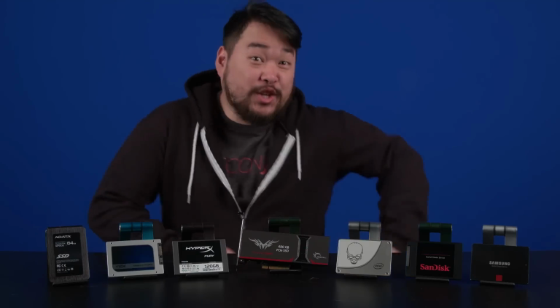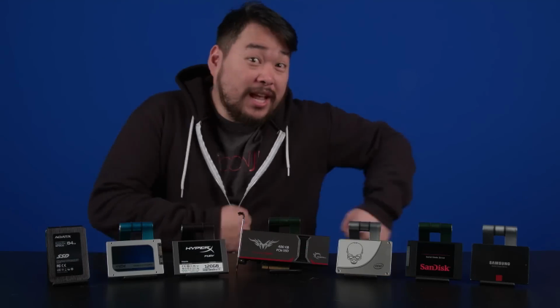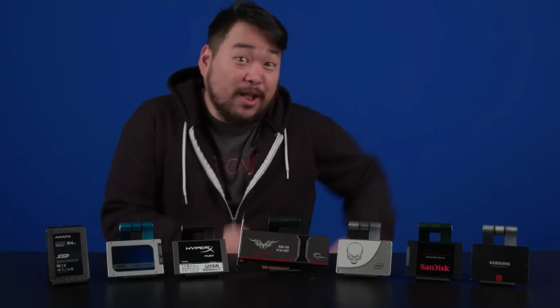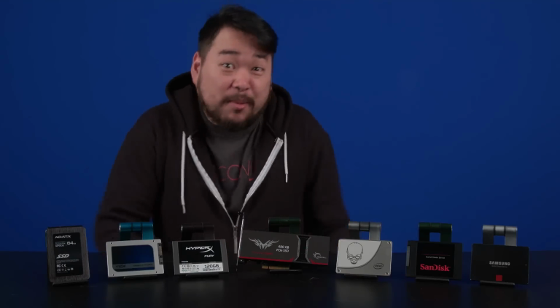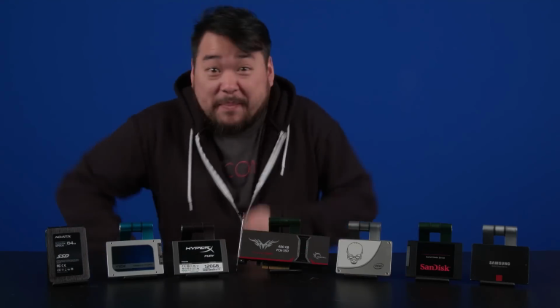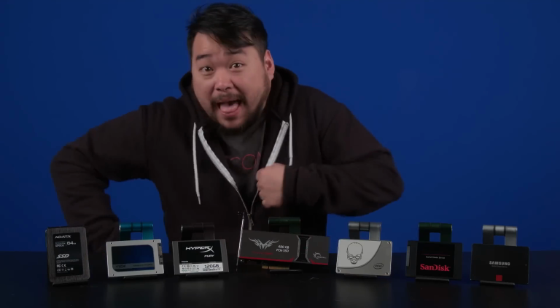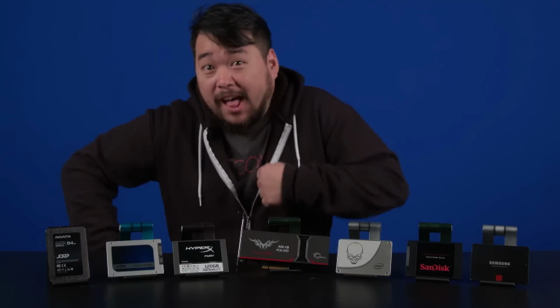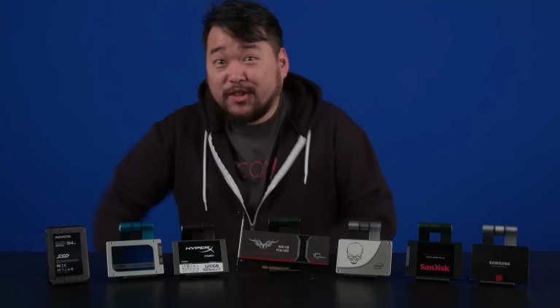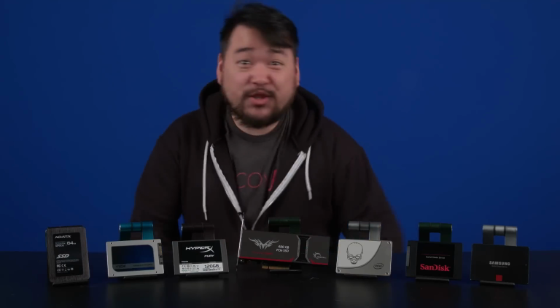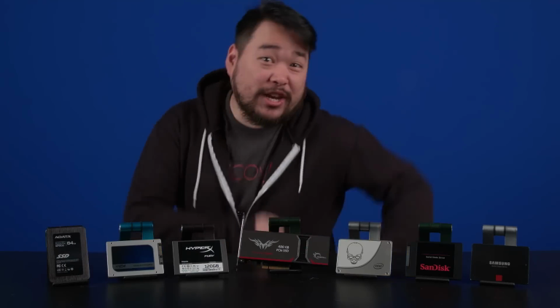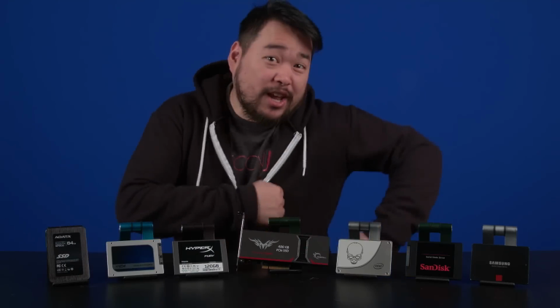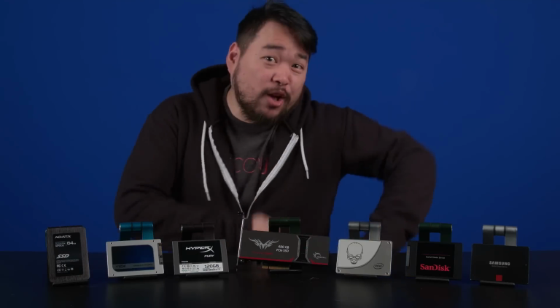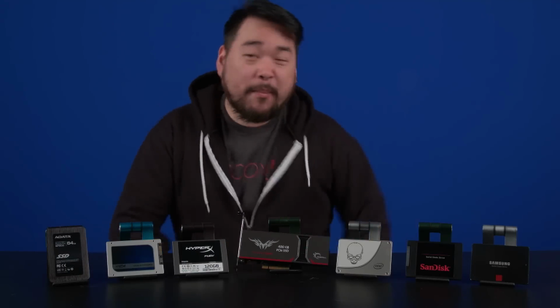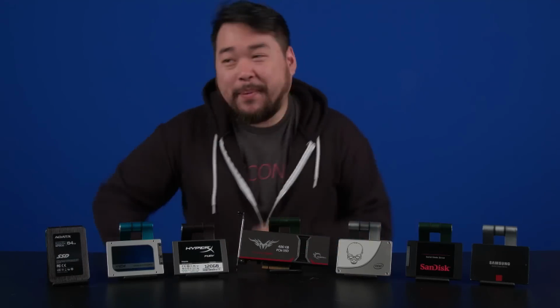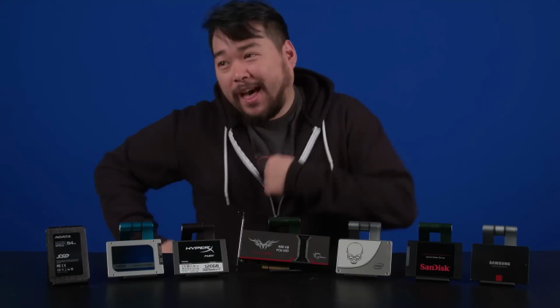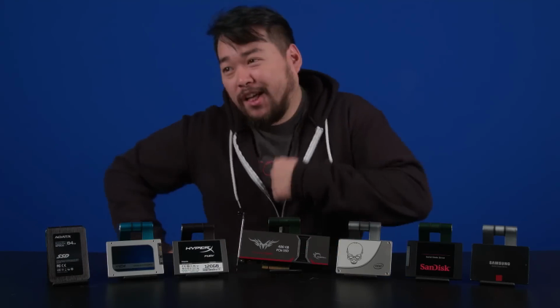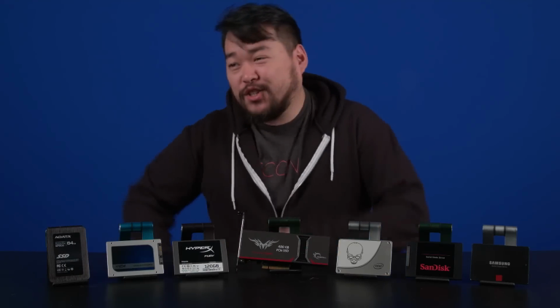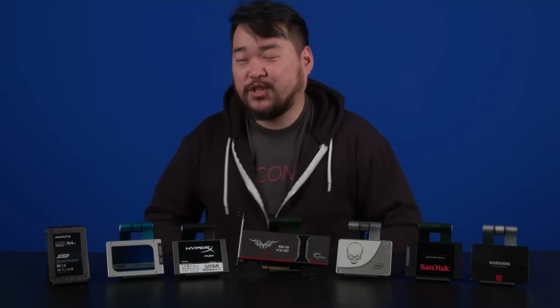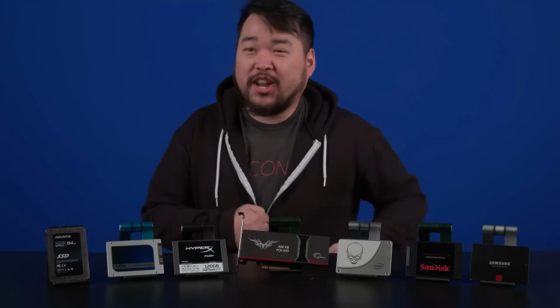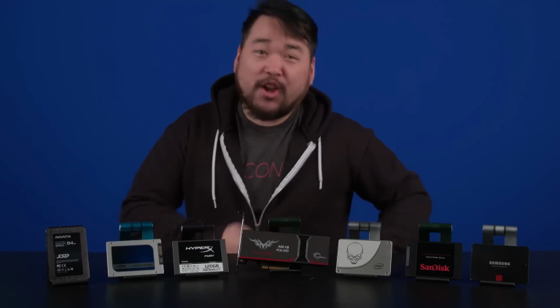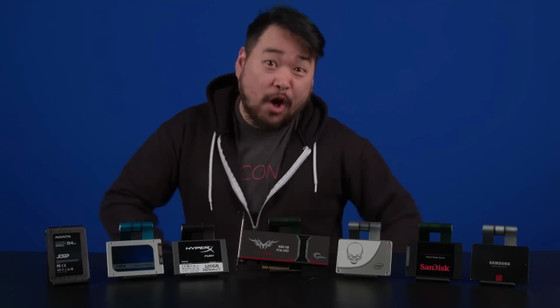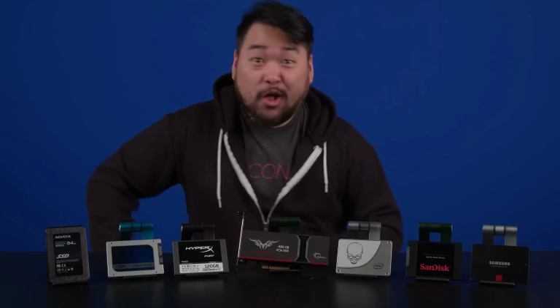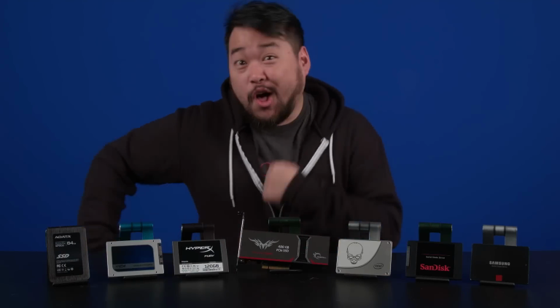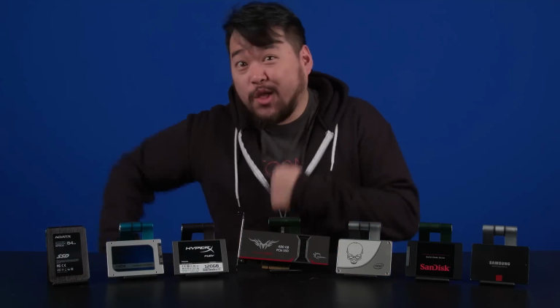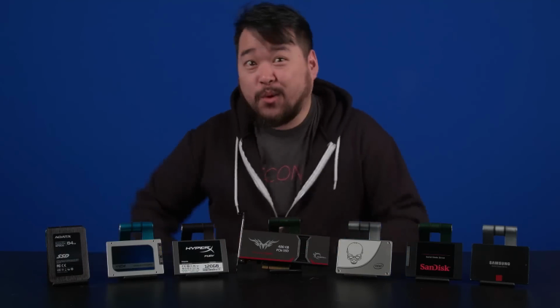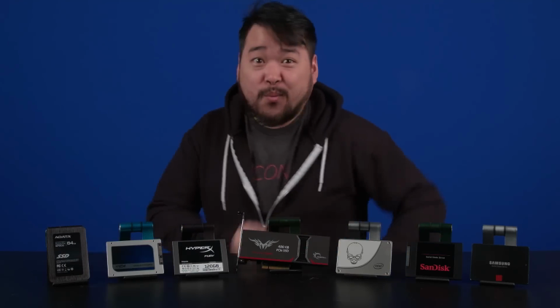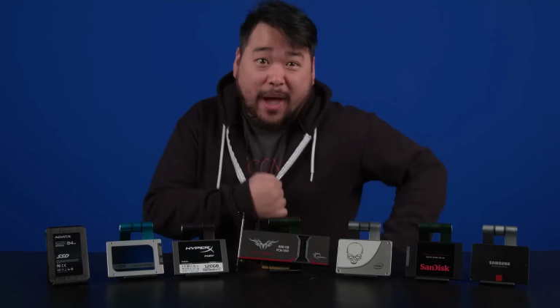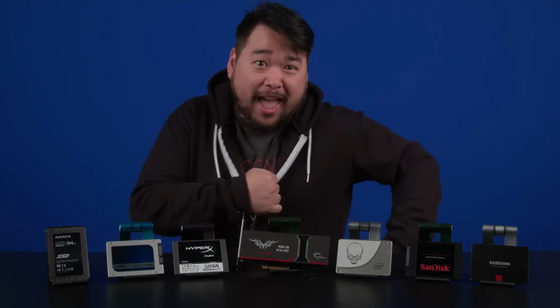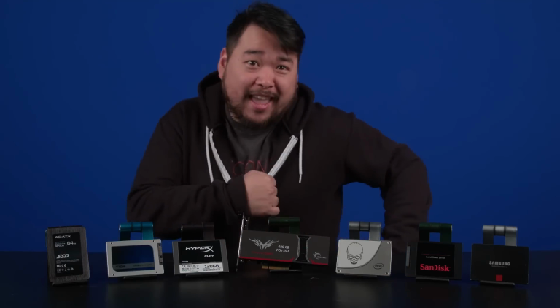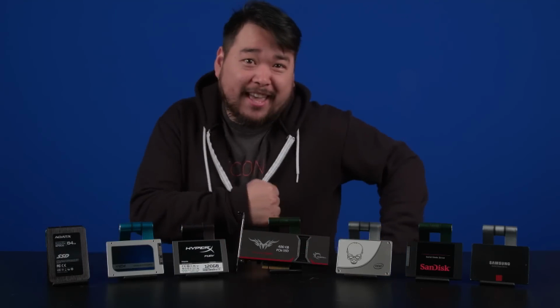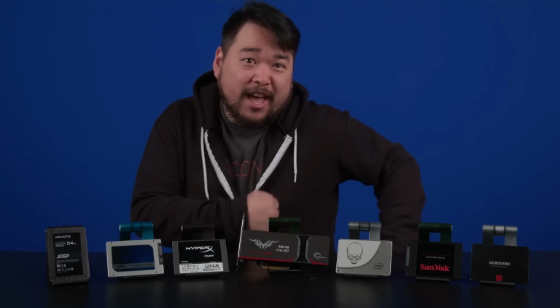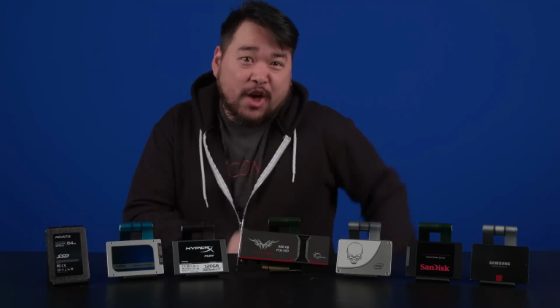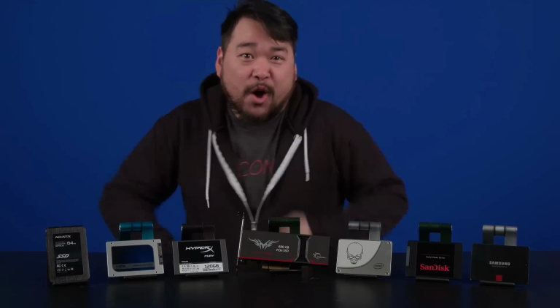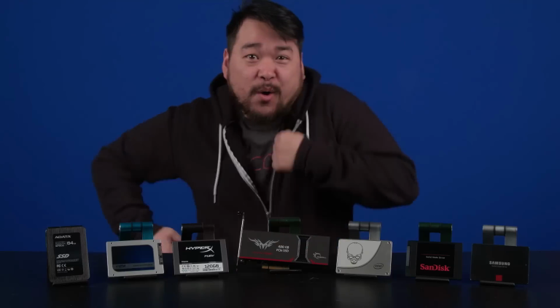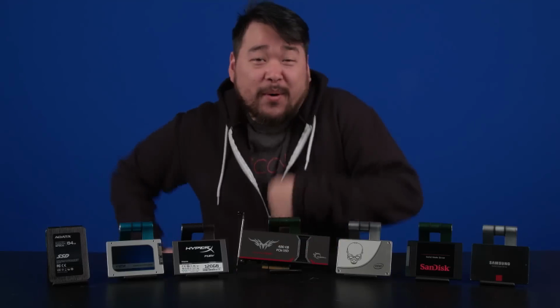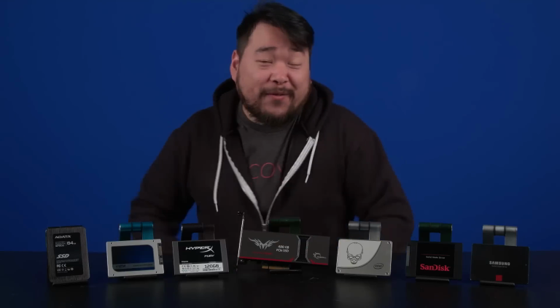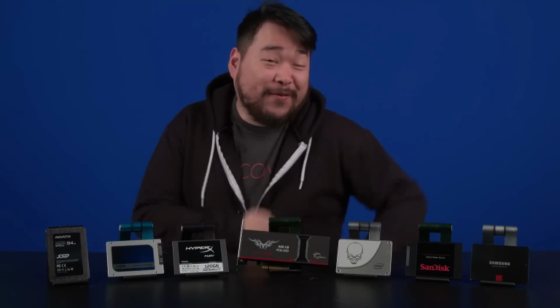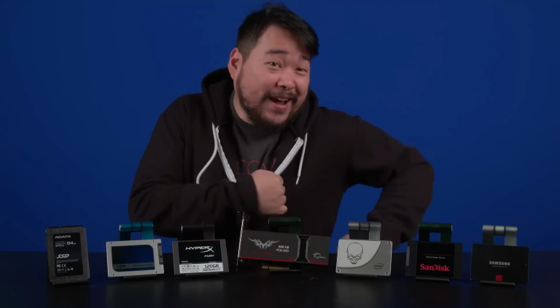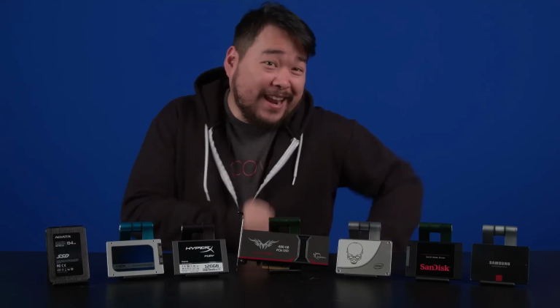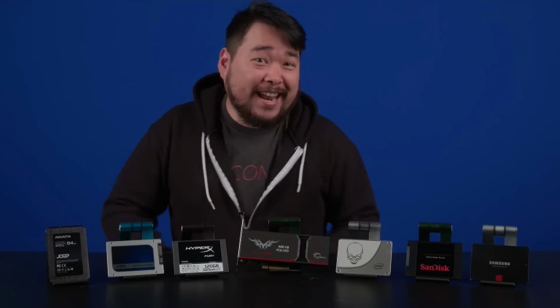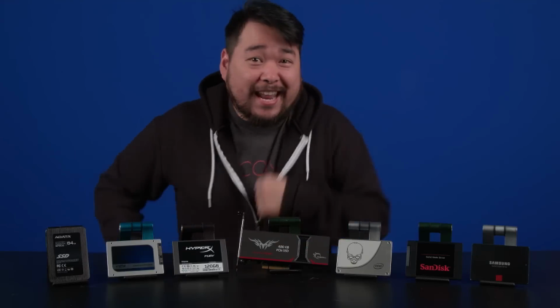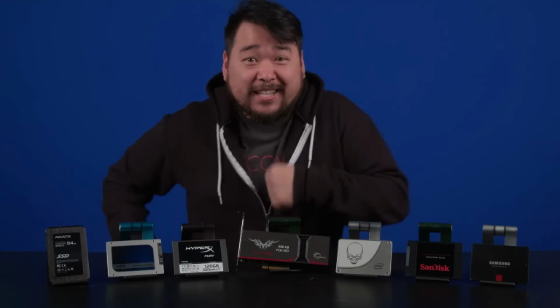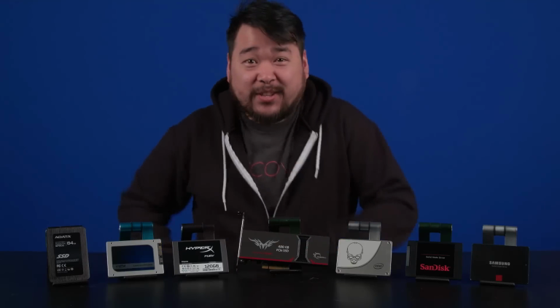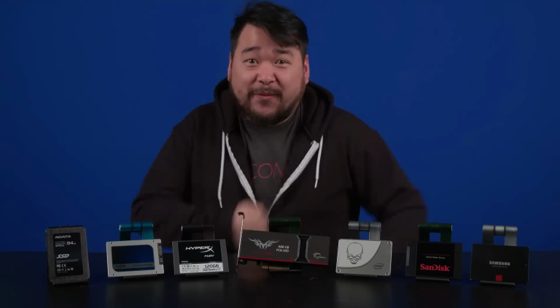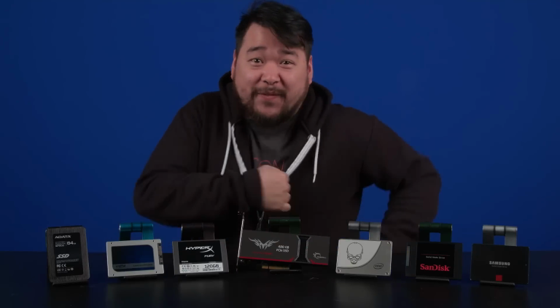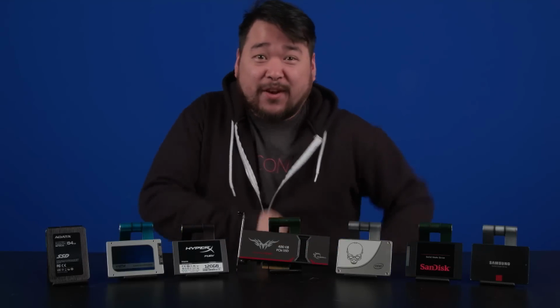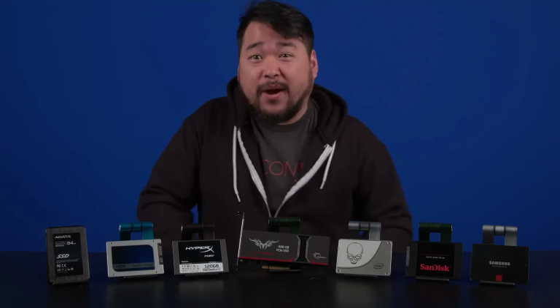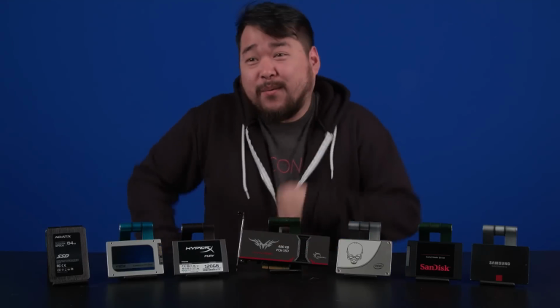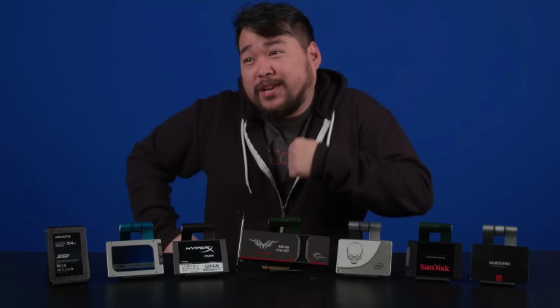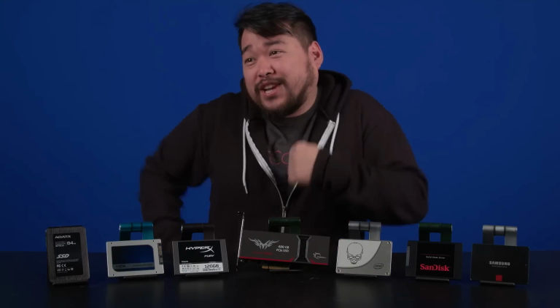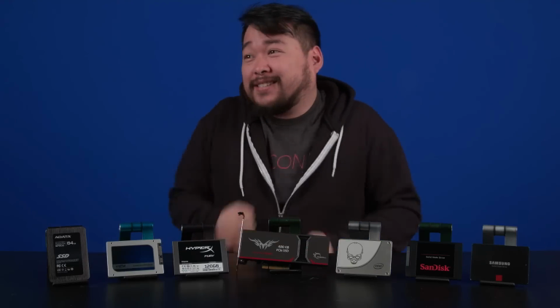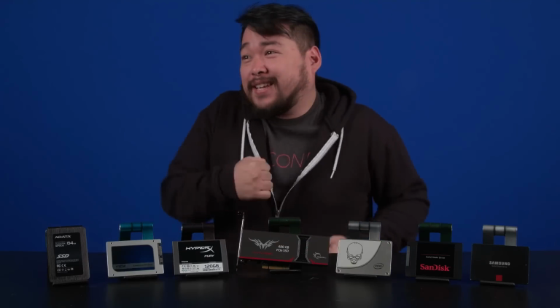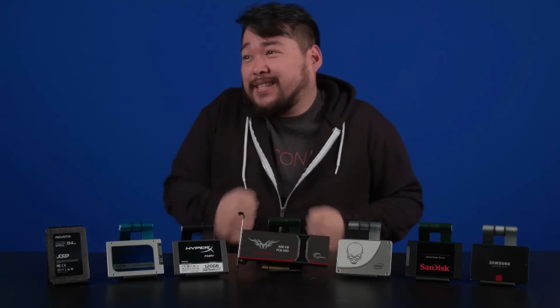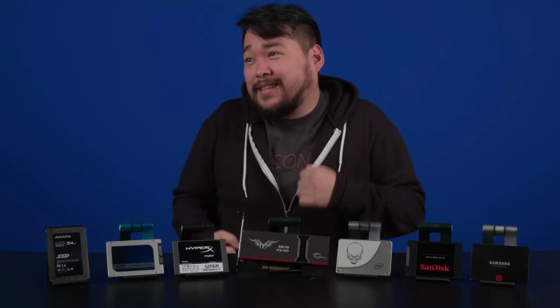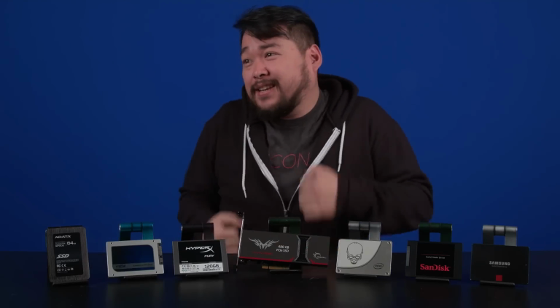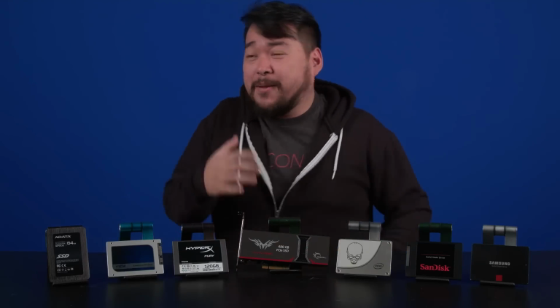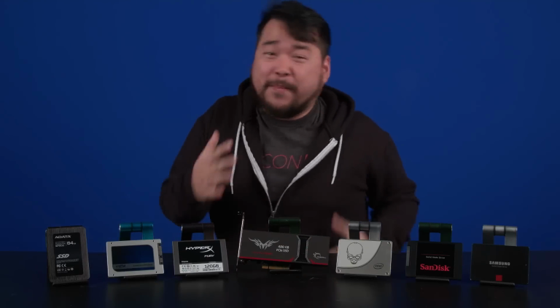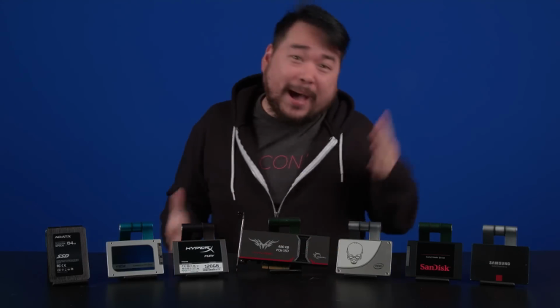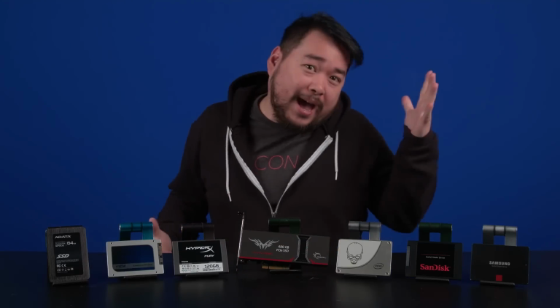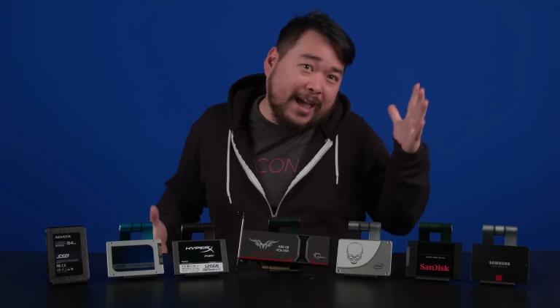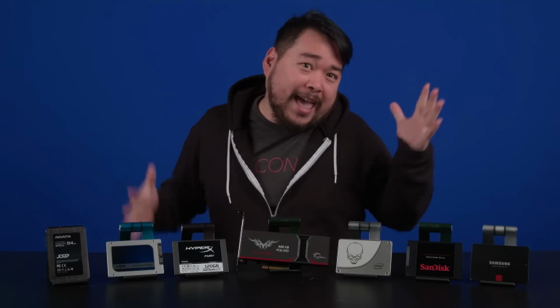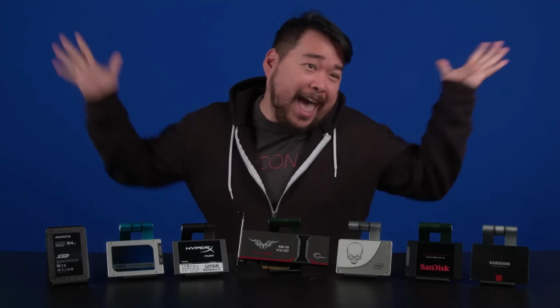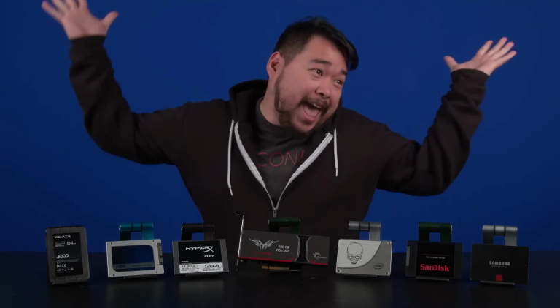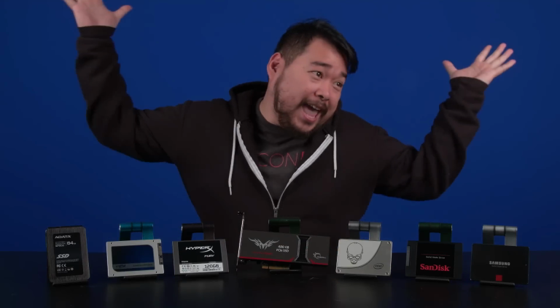Jingle bells, jingle bells, jingle all the way. Oh, what fun it is to figure out which SSD to buy. Hey!